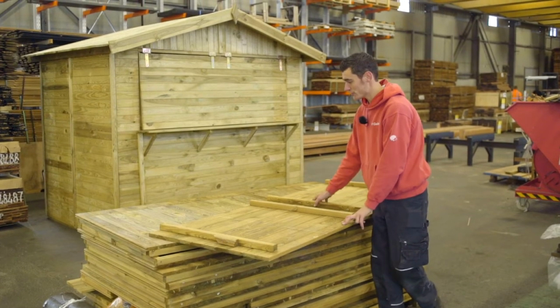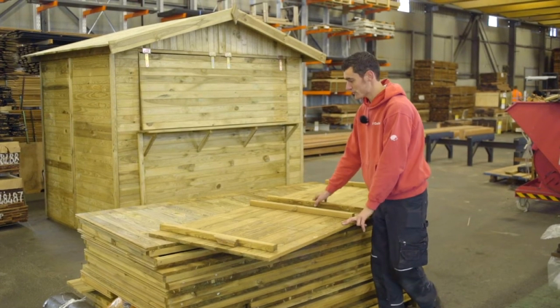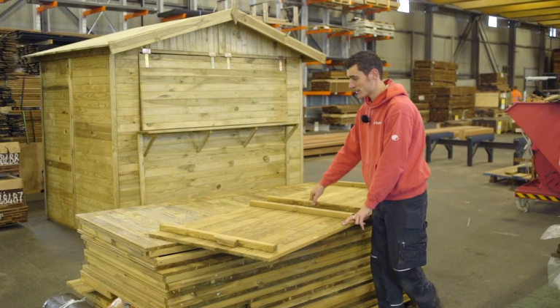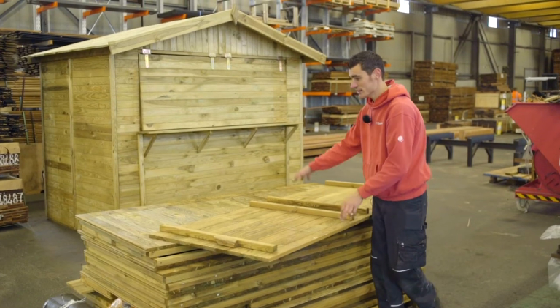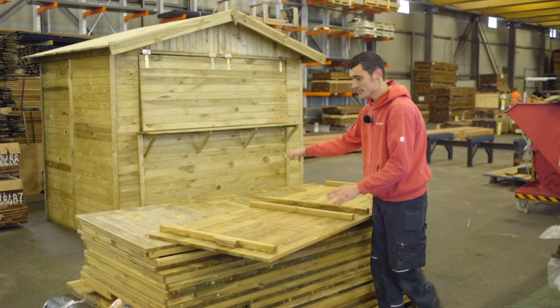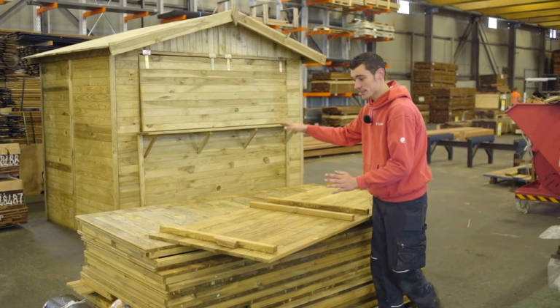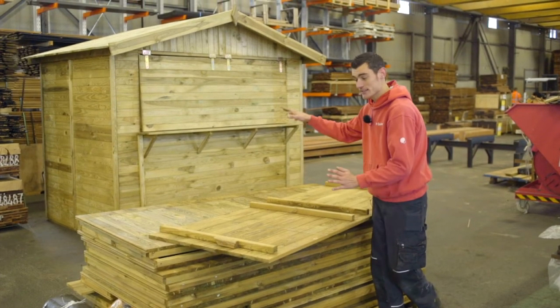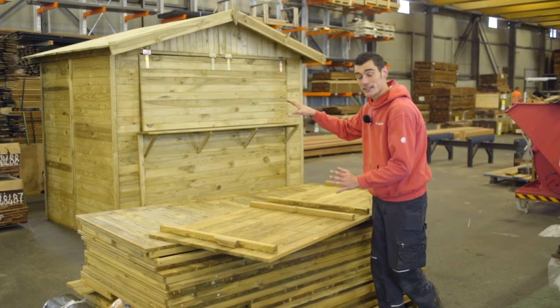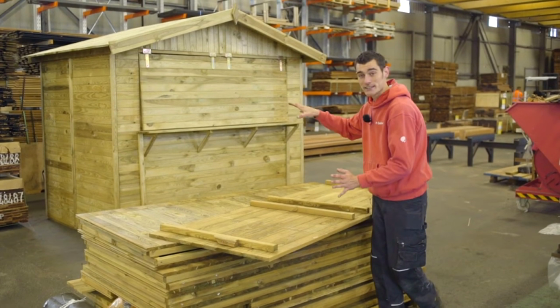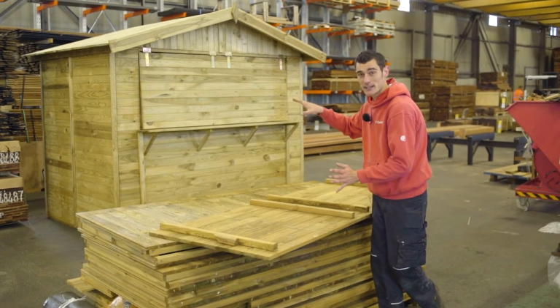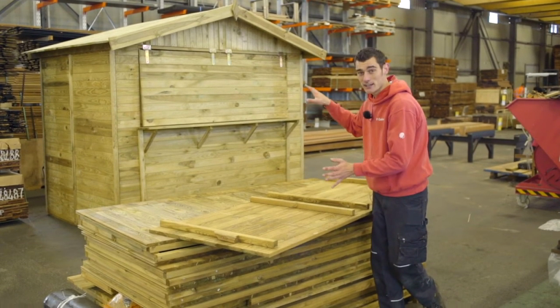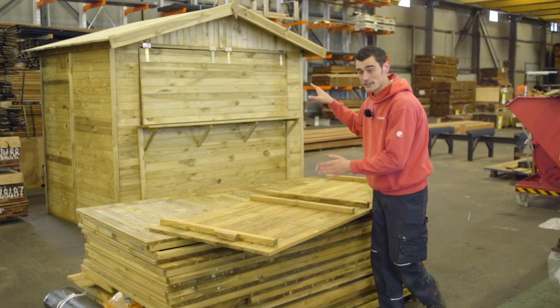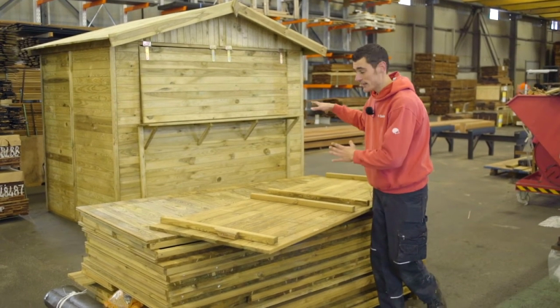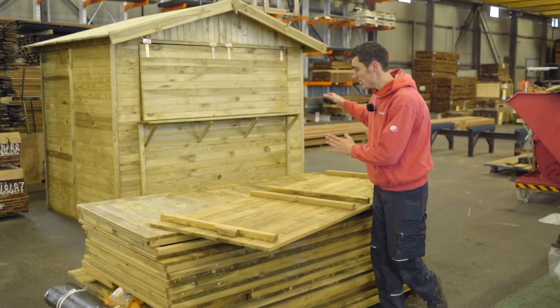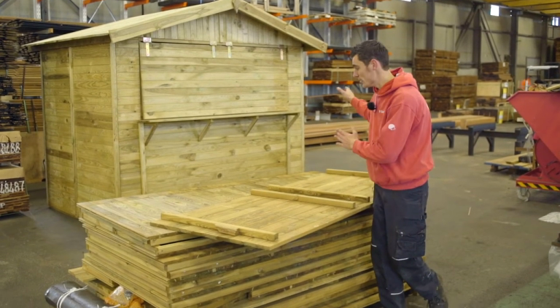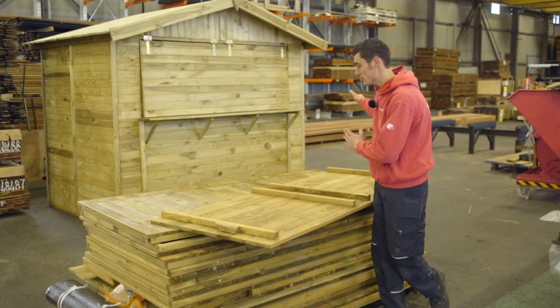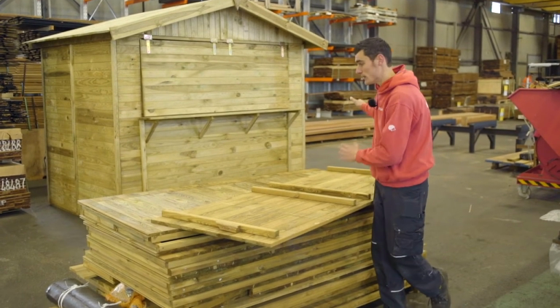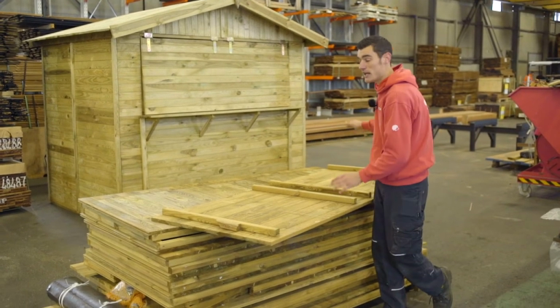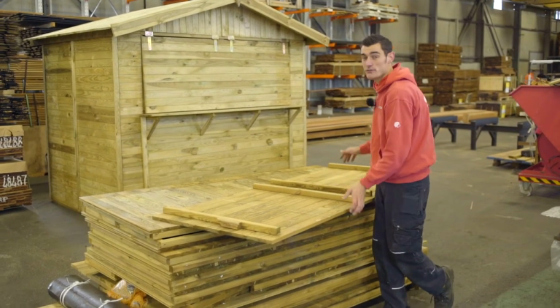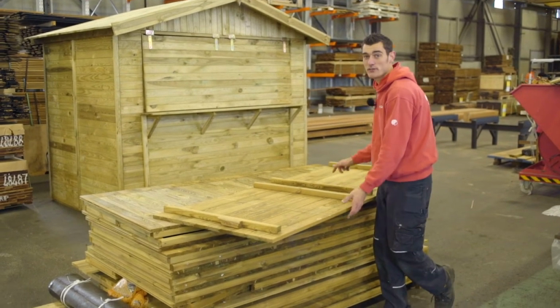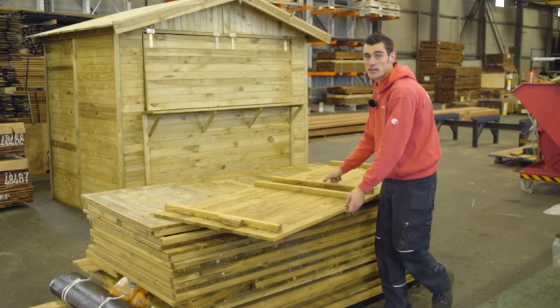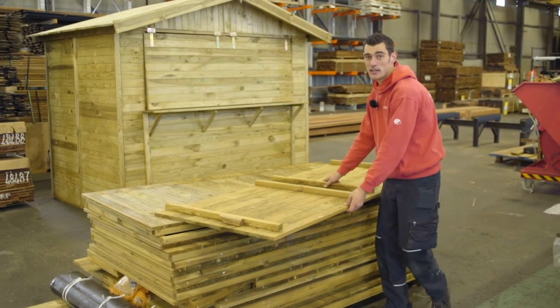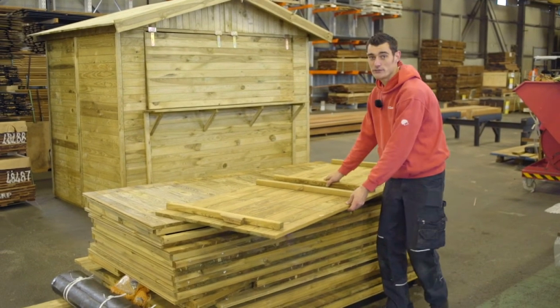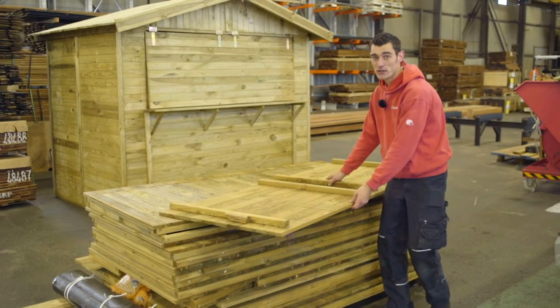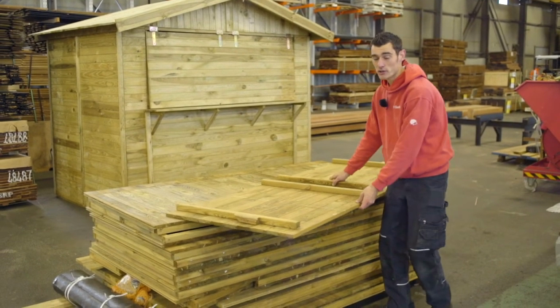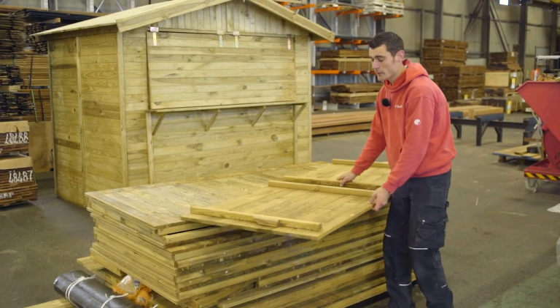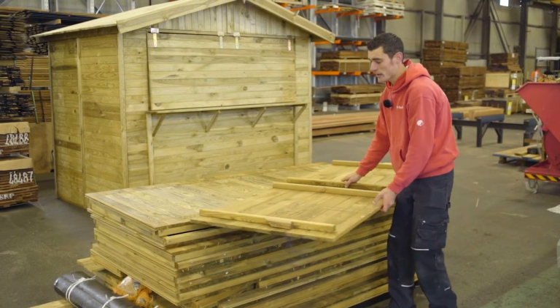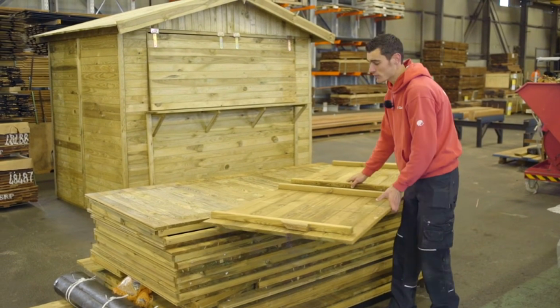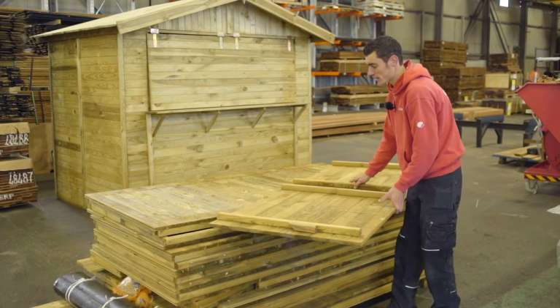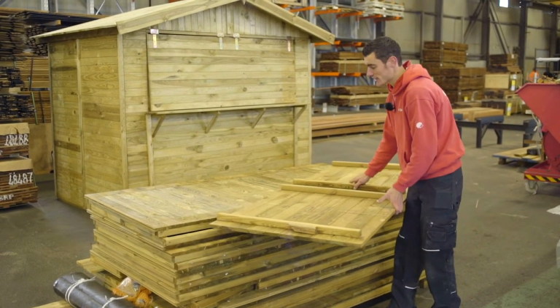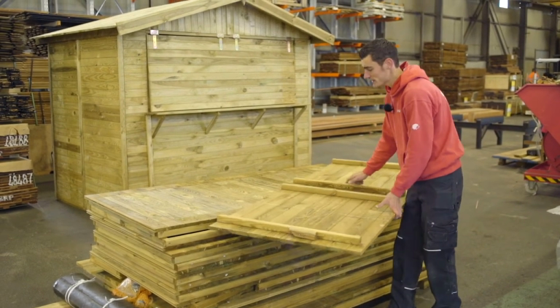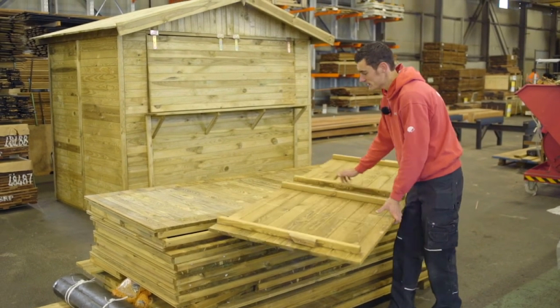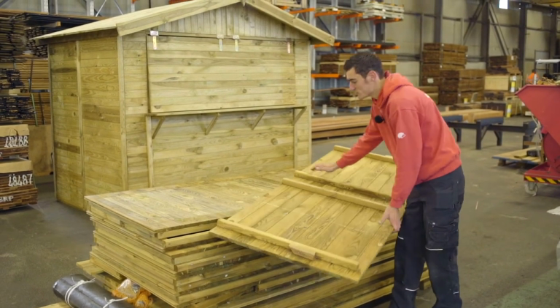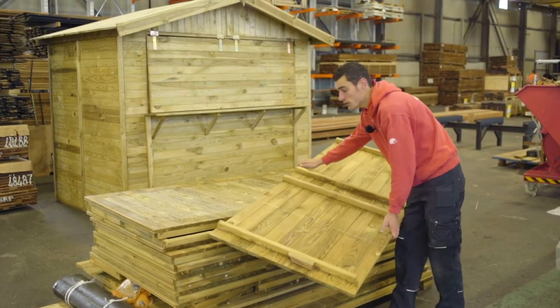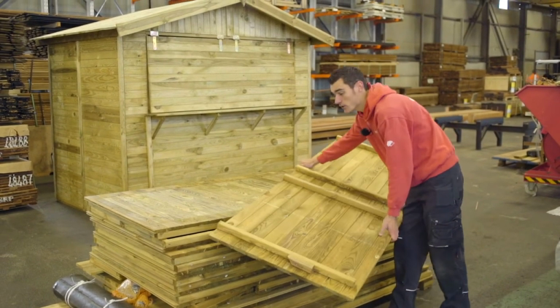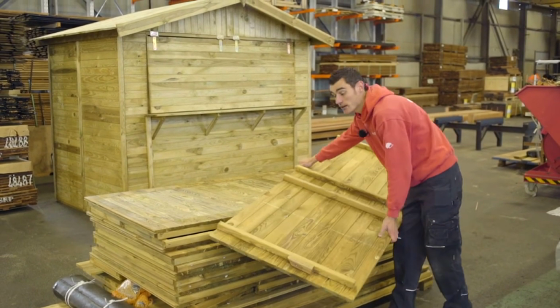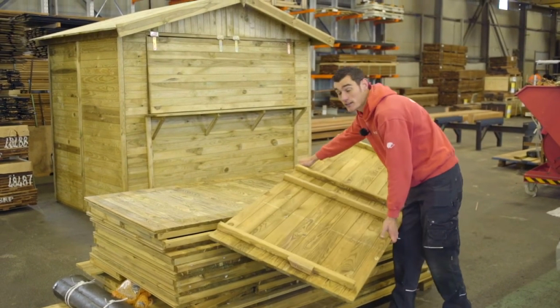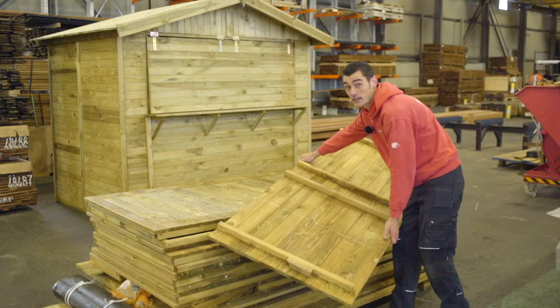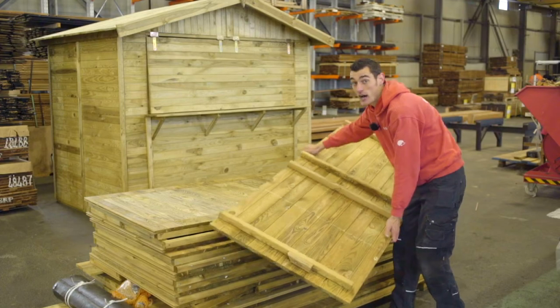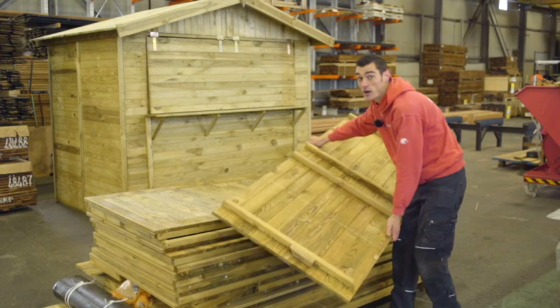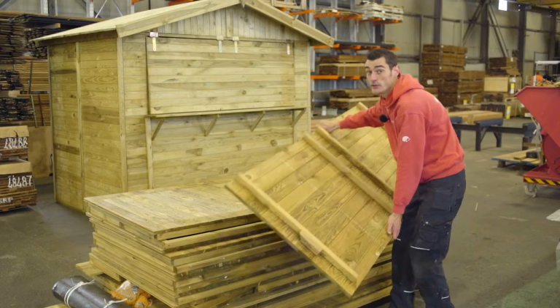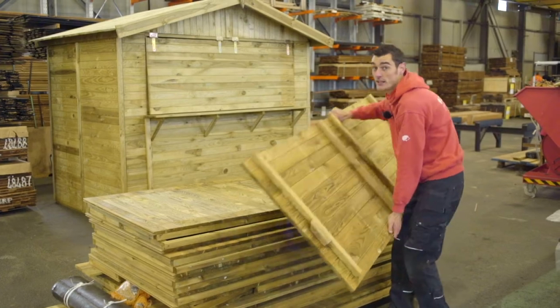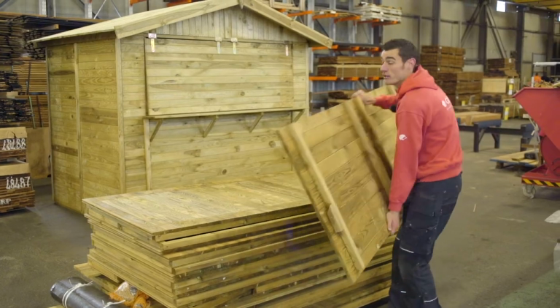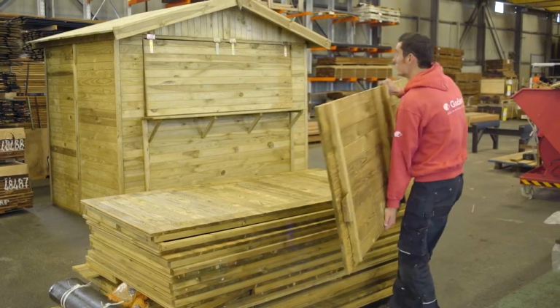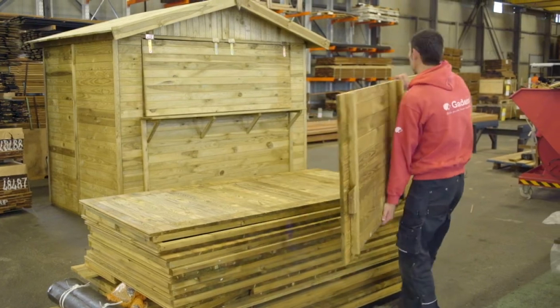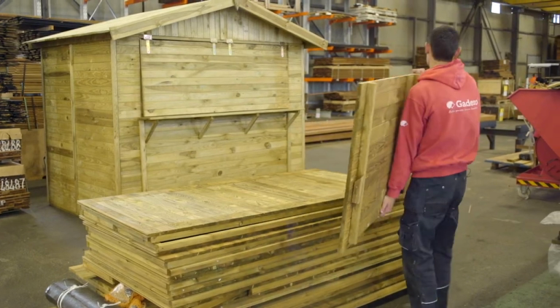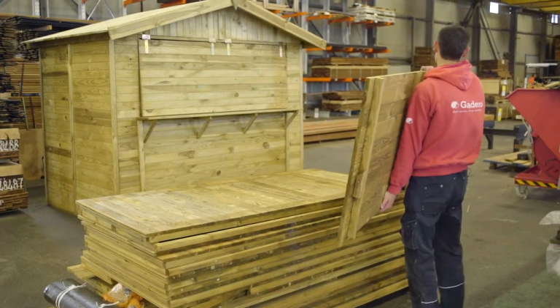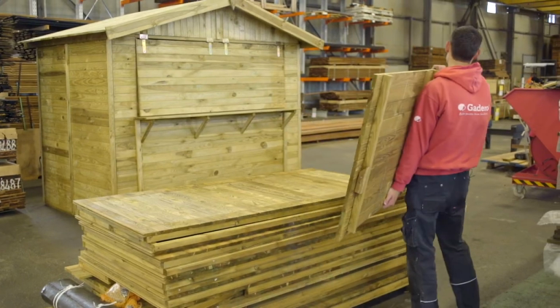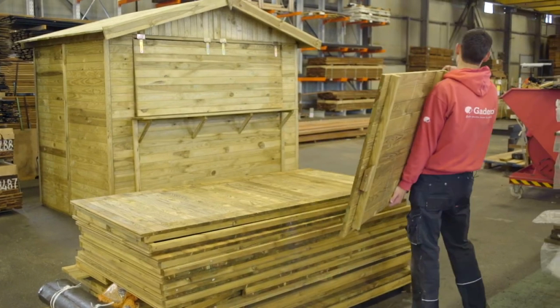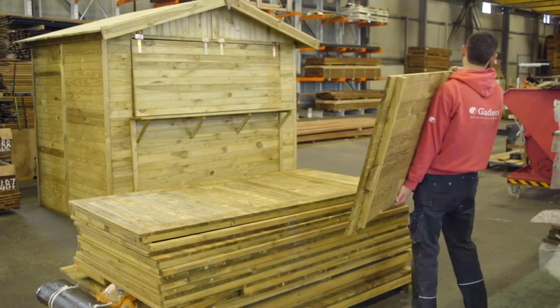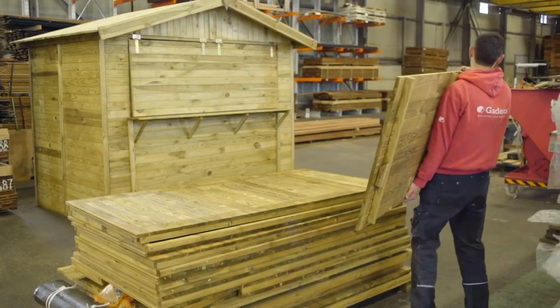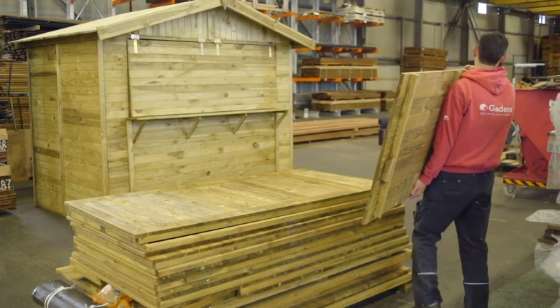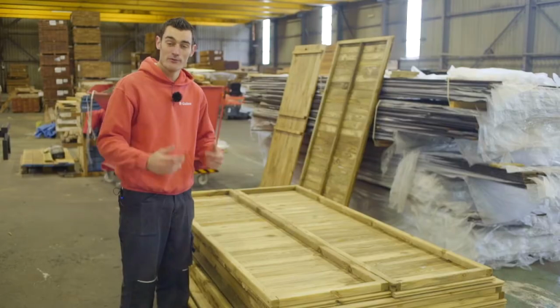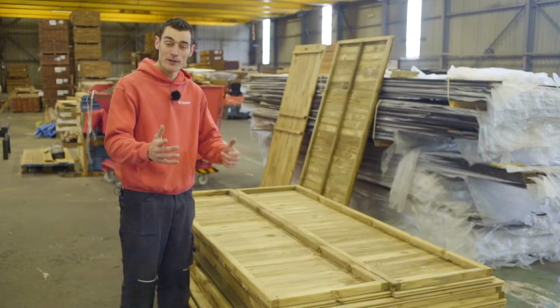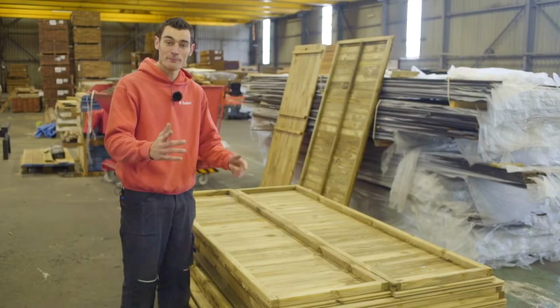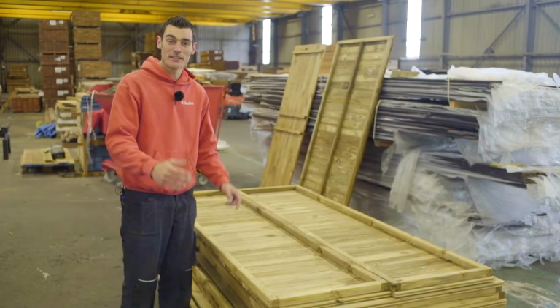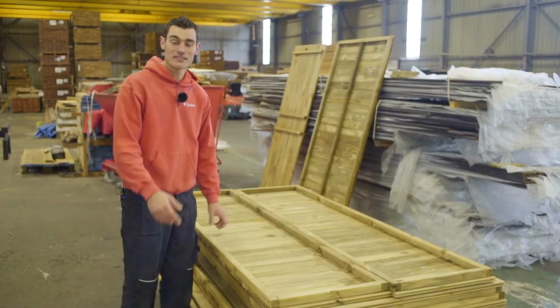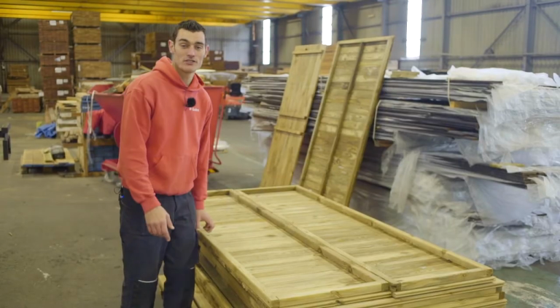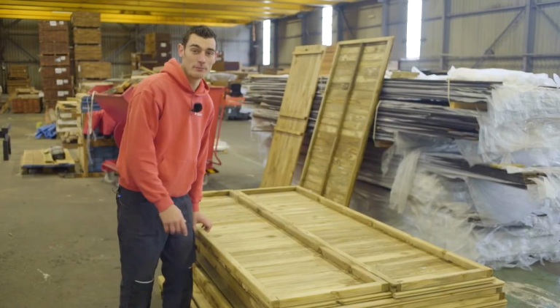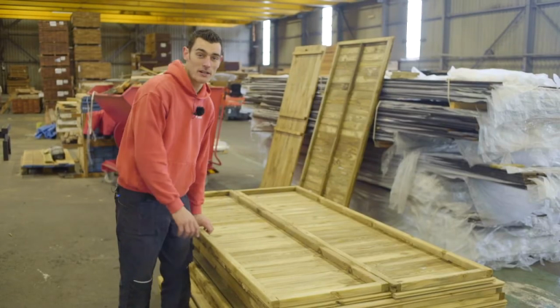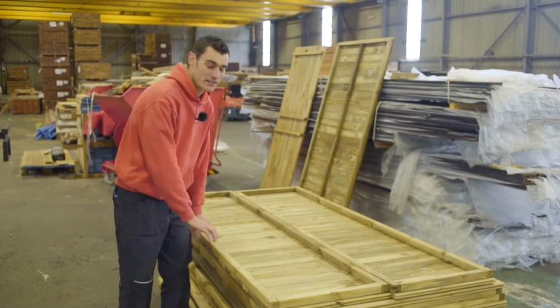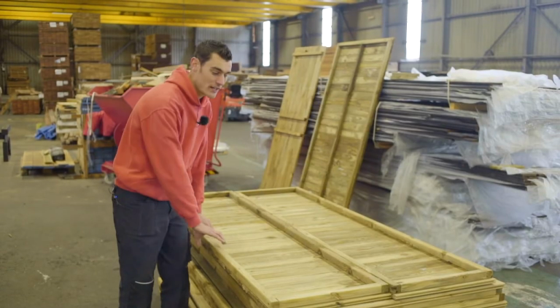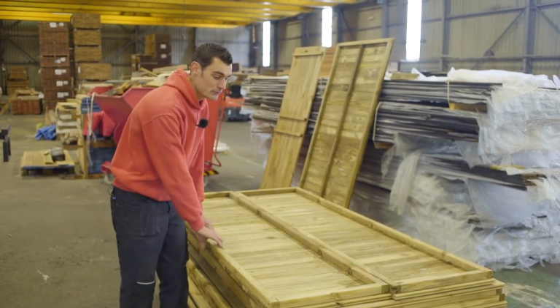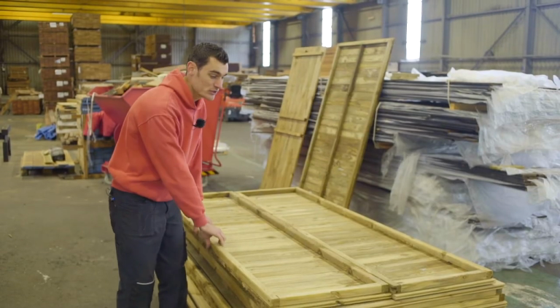This process is basically the same as for any type of log cabin. Sort the pieces together by size to help you keep an overview.